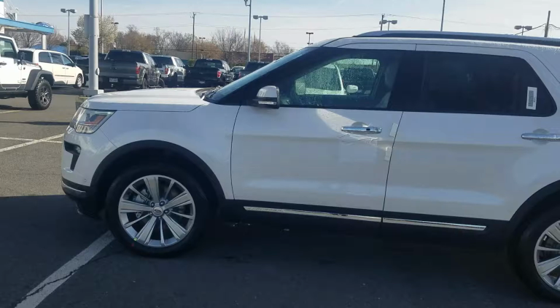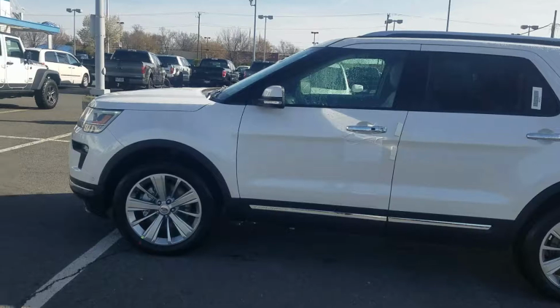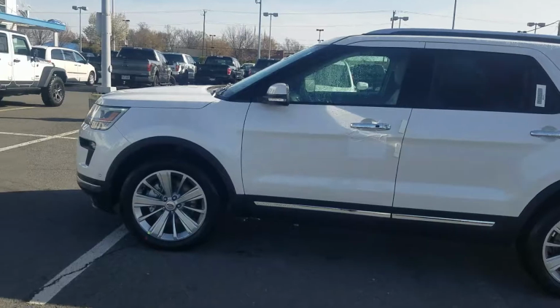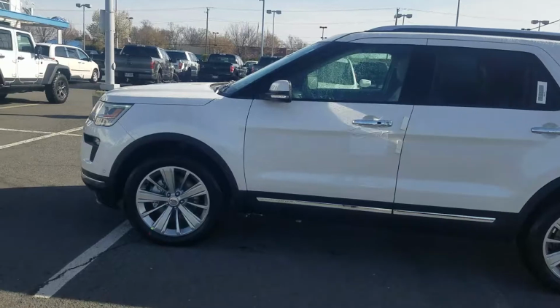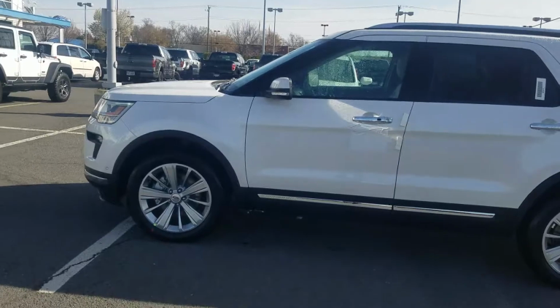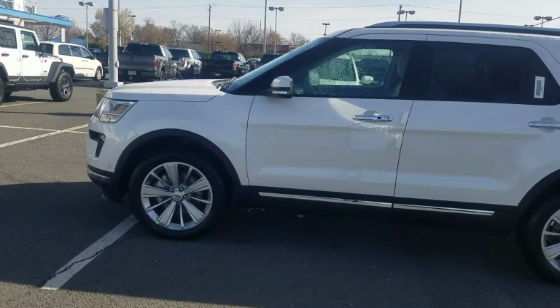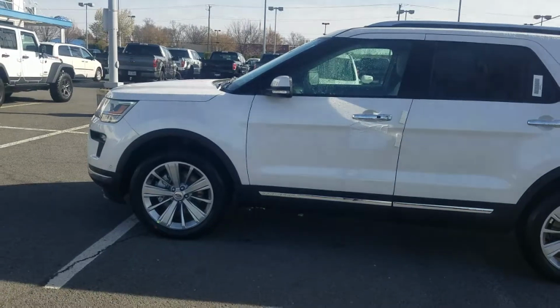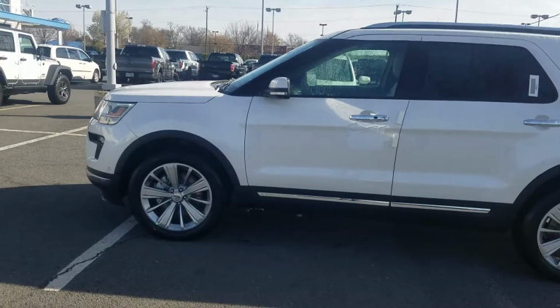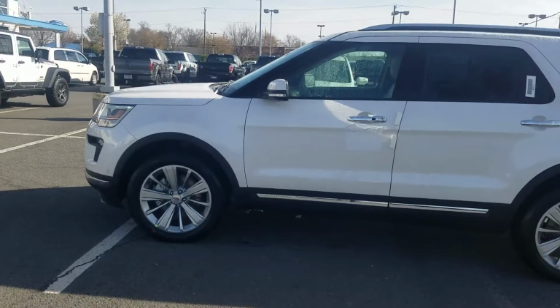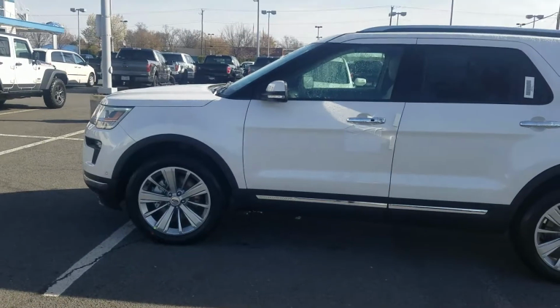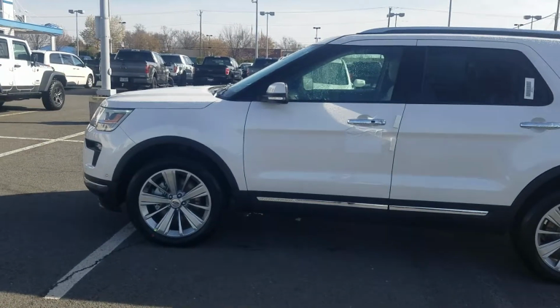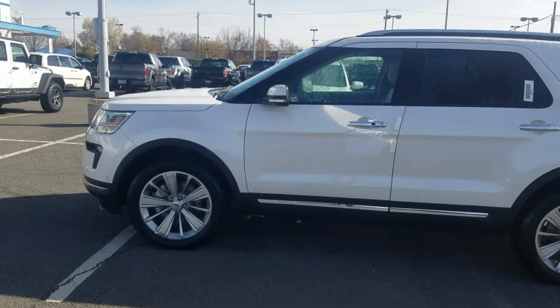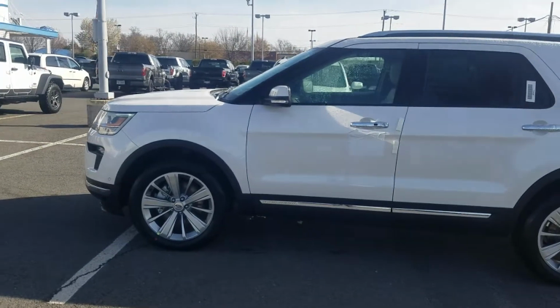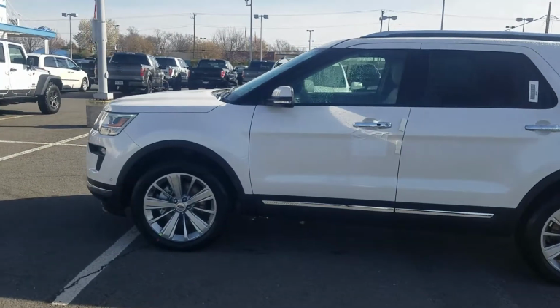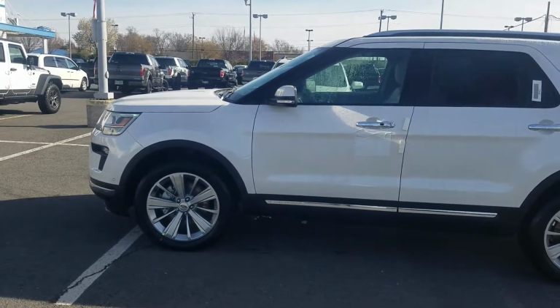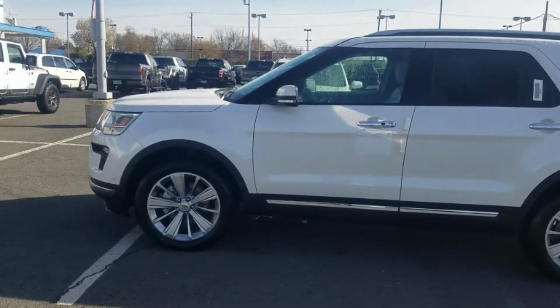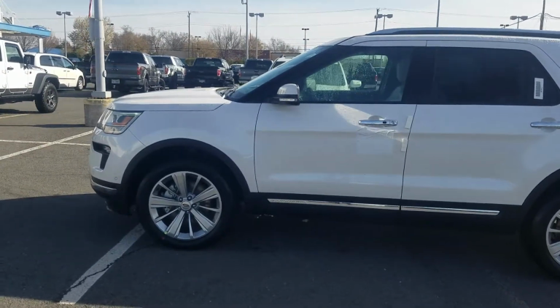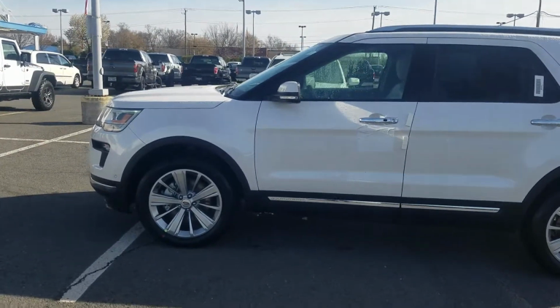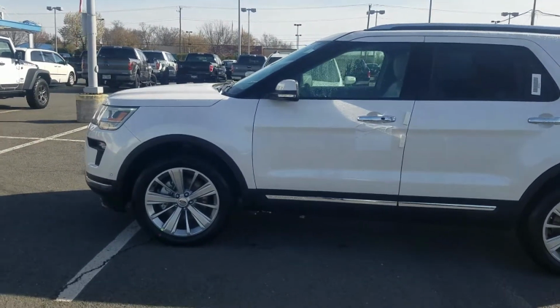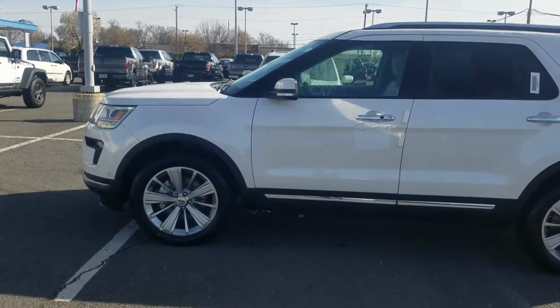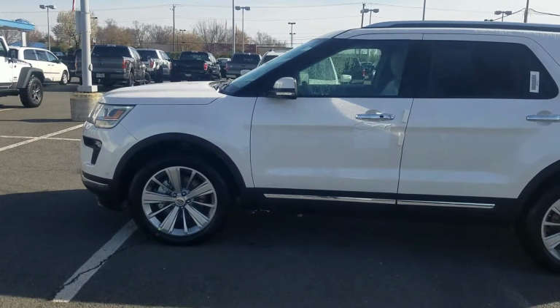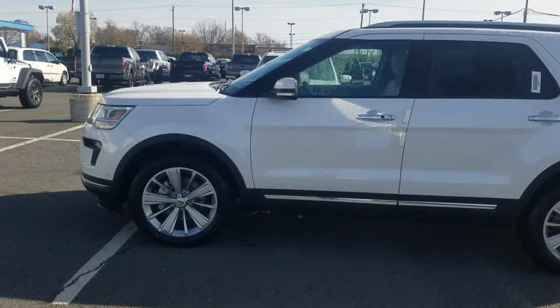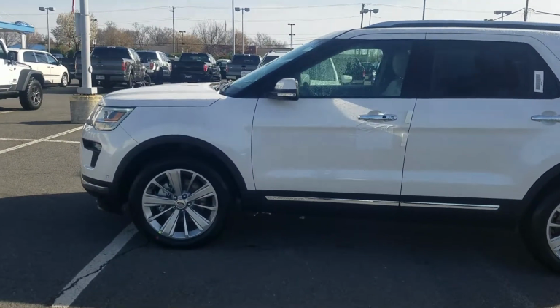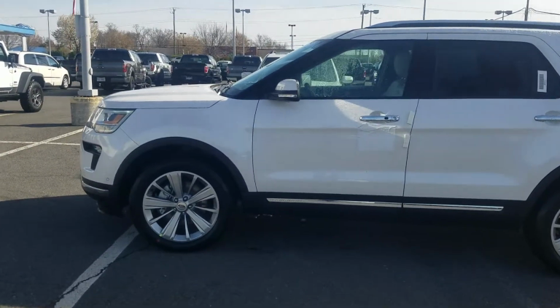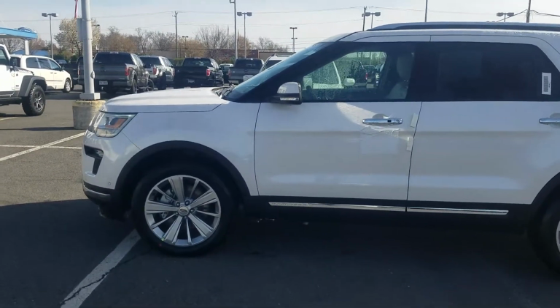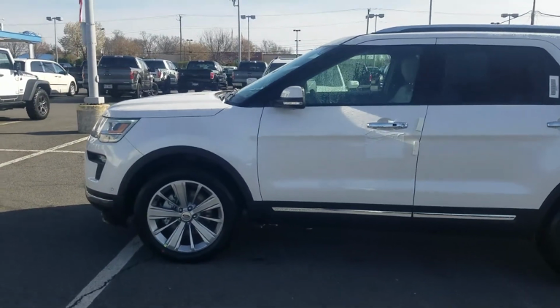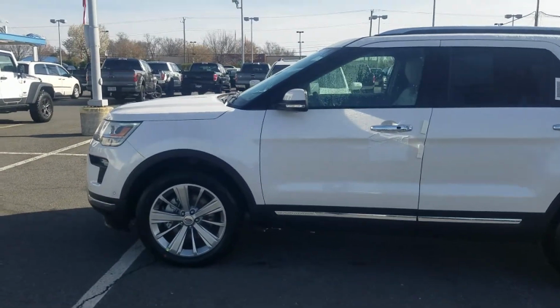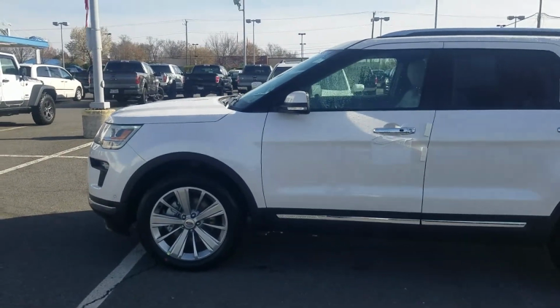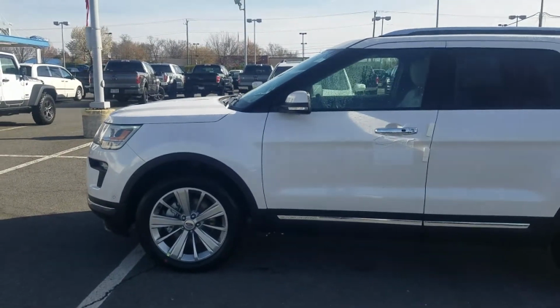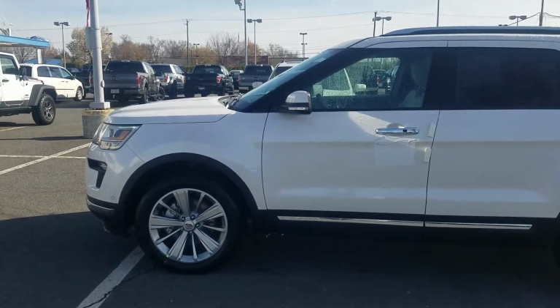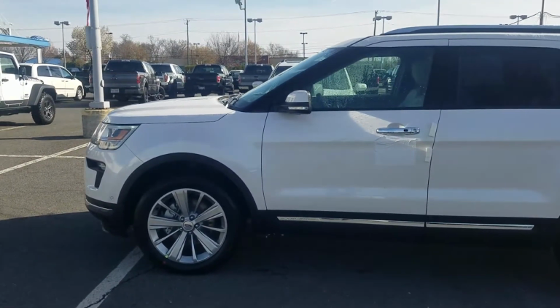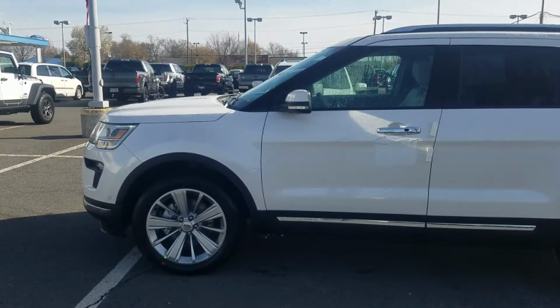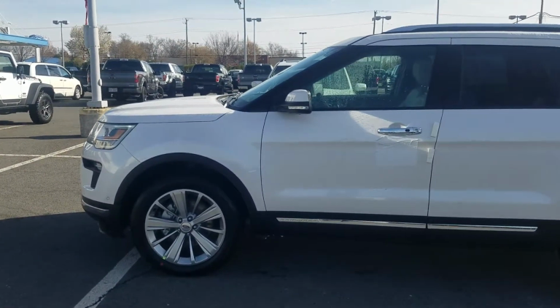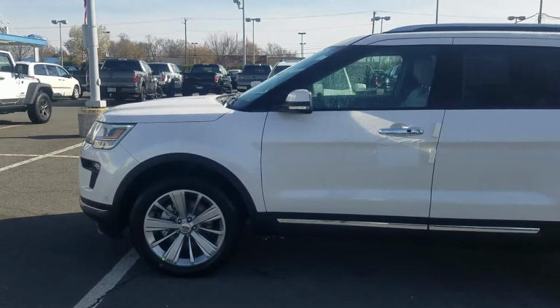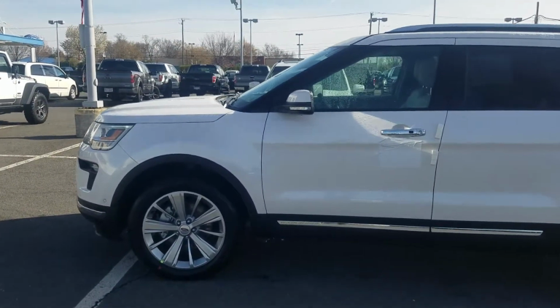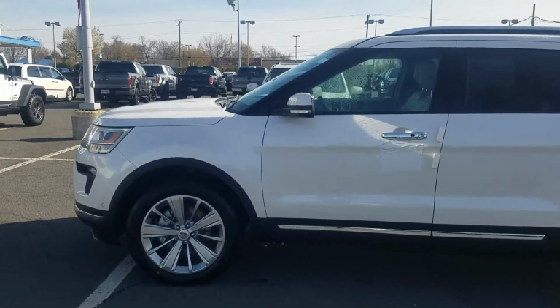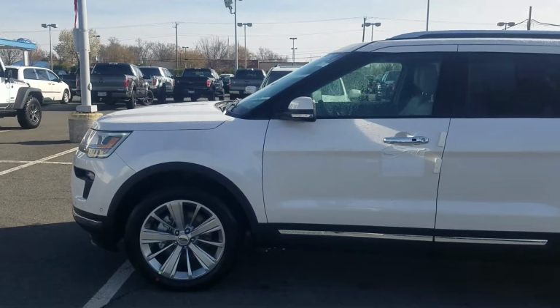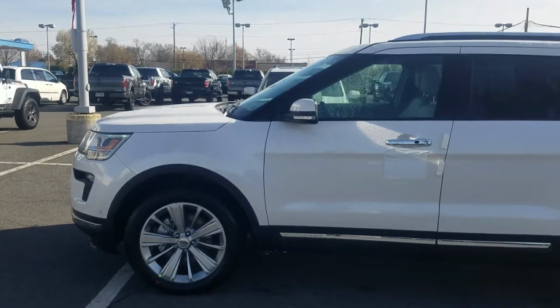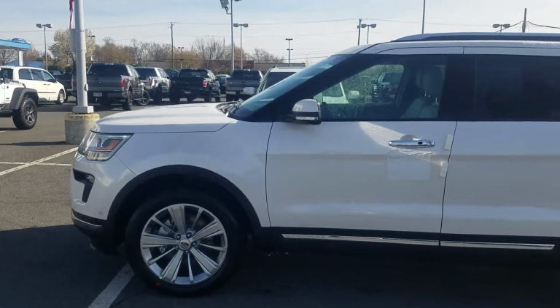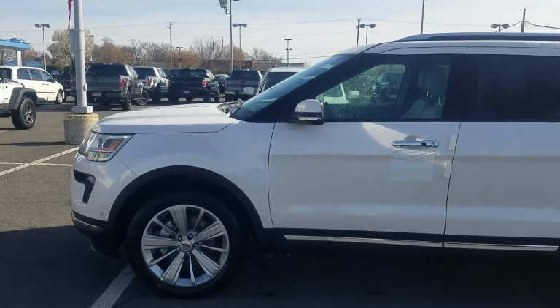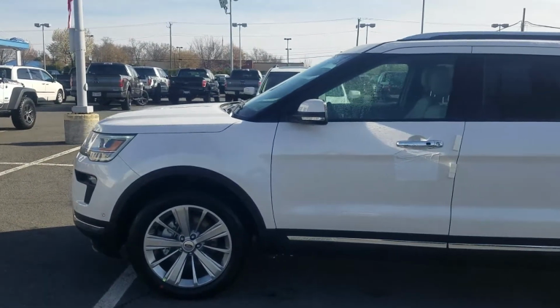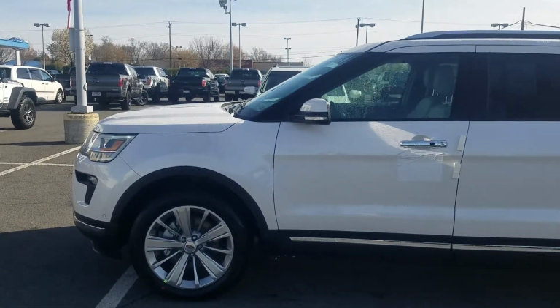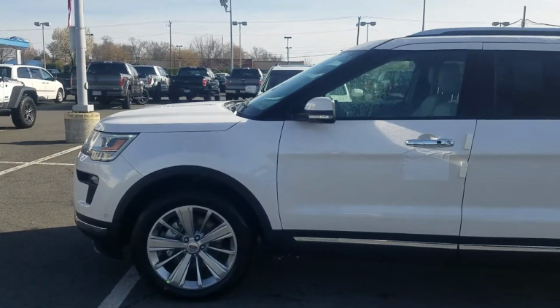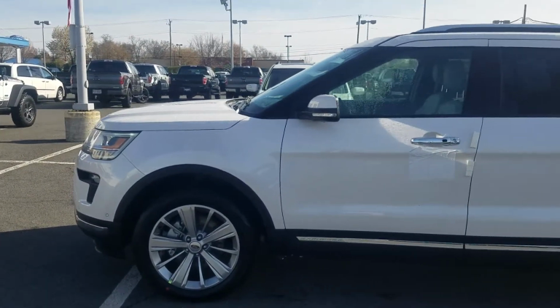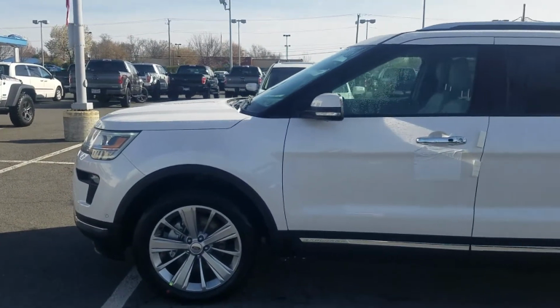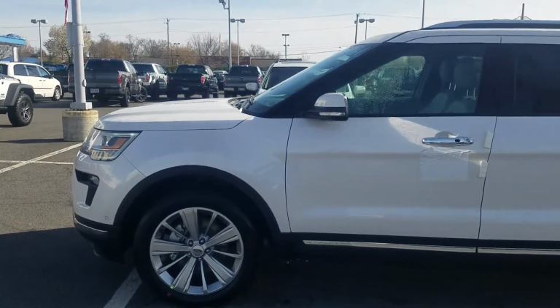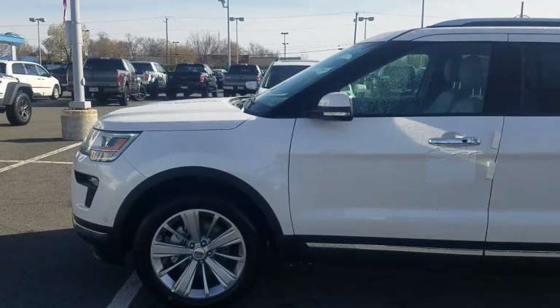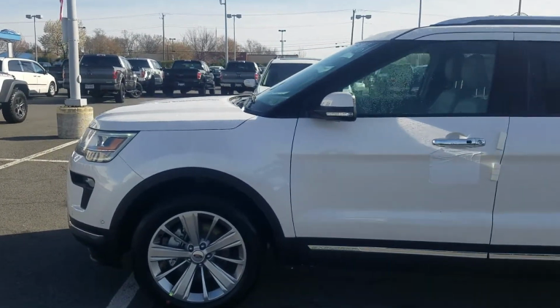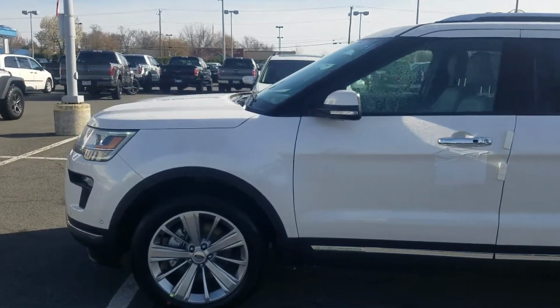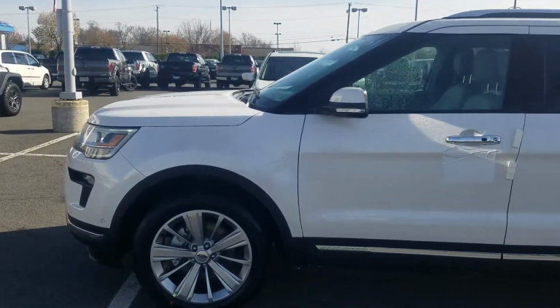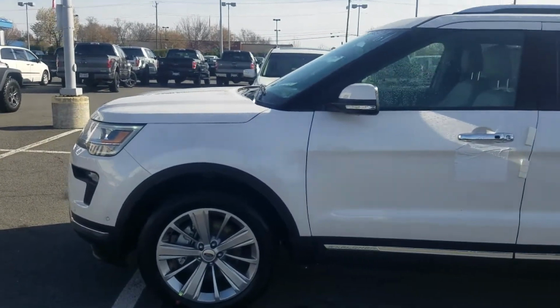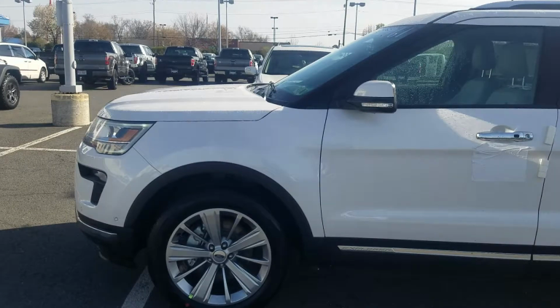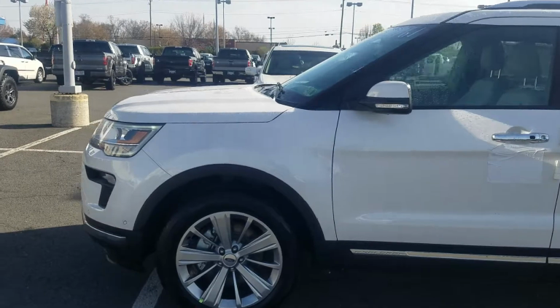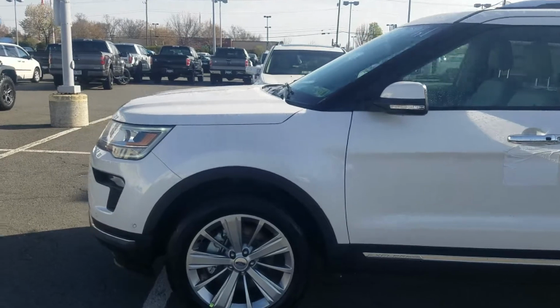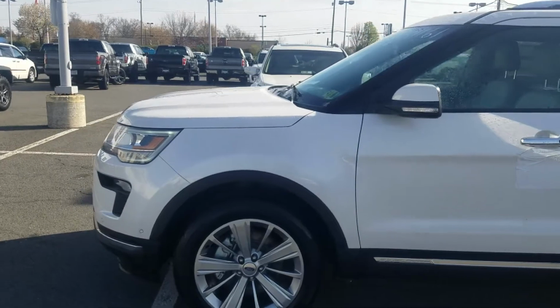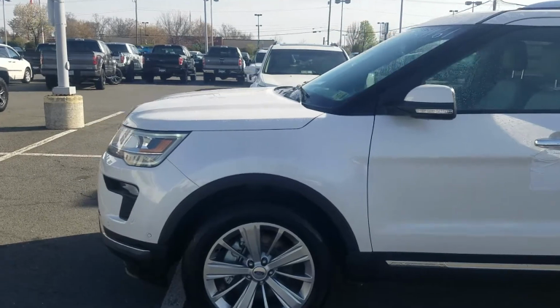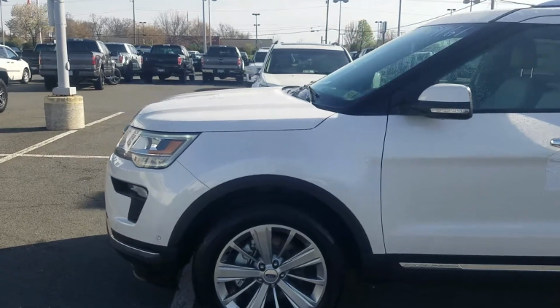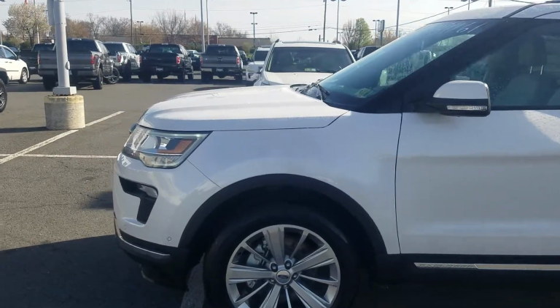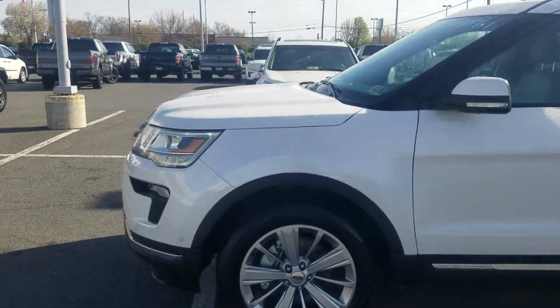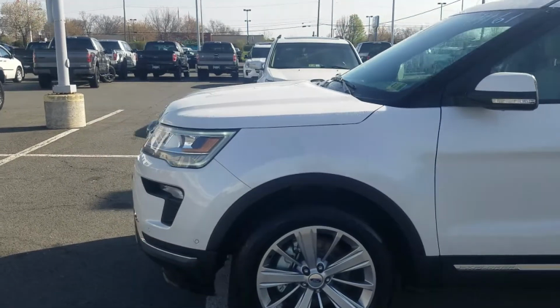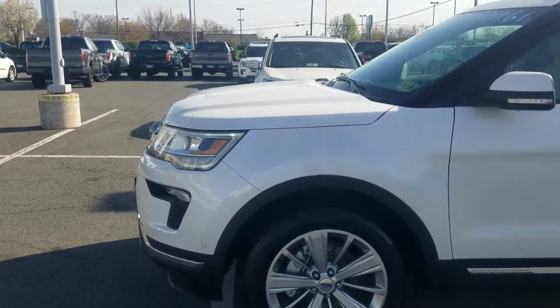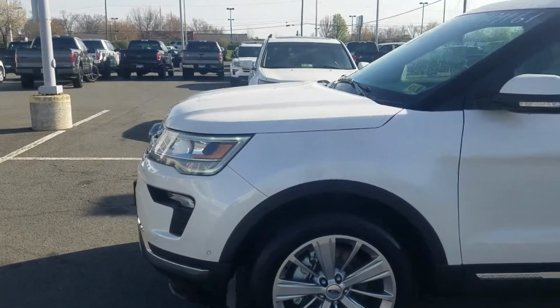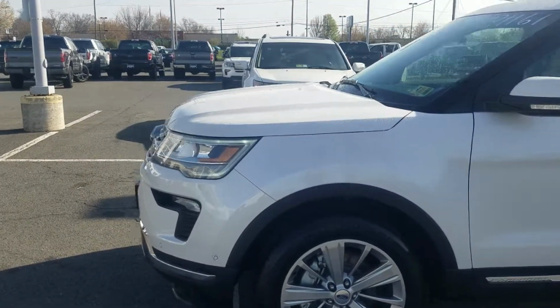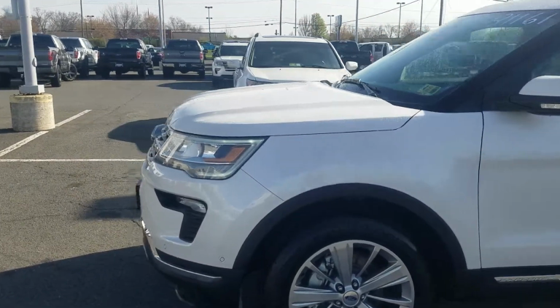Hey Chris, this is Ethan here at Coonster Ford. Just wanted to get you that quick video for your wife to check out the vehicle as it sits here.